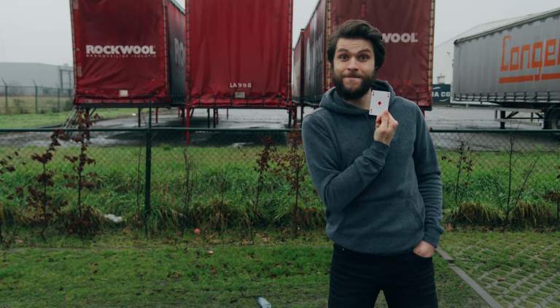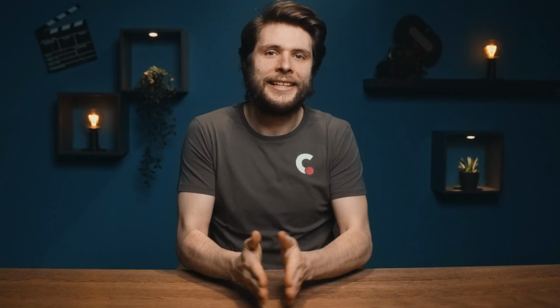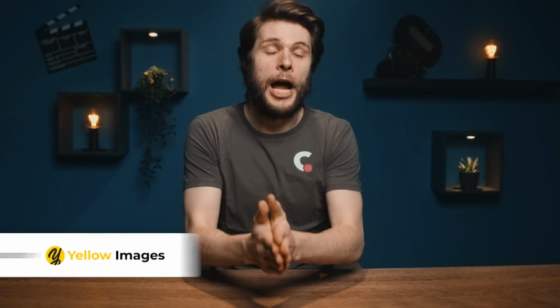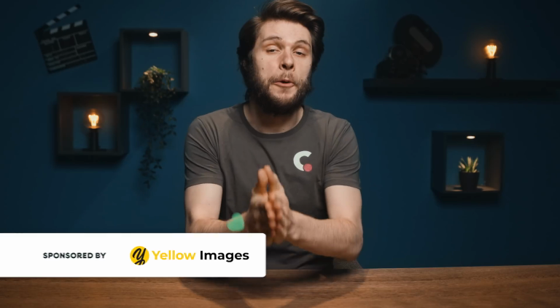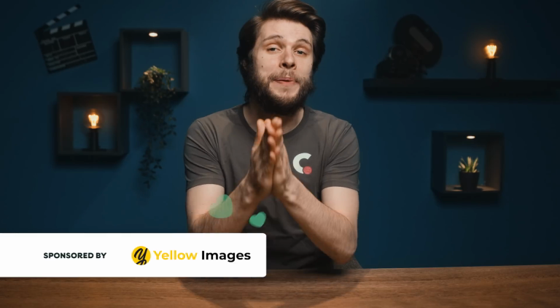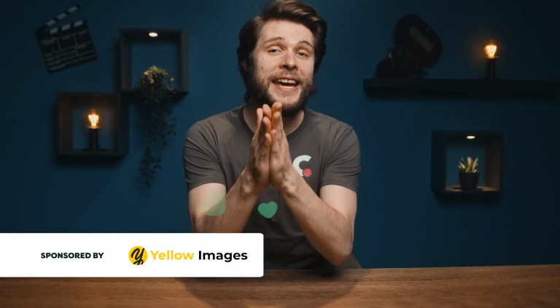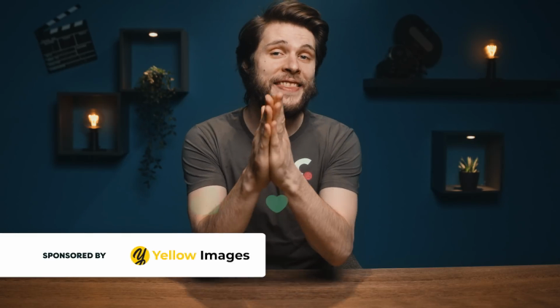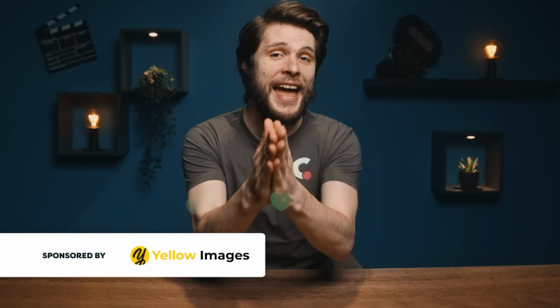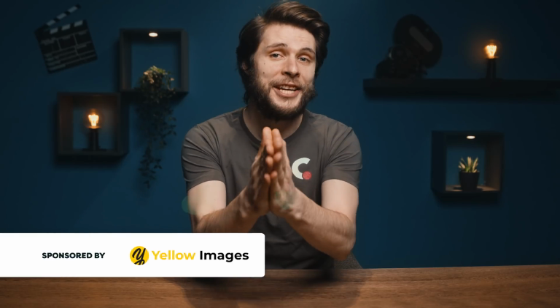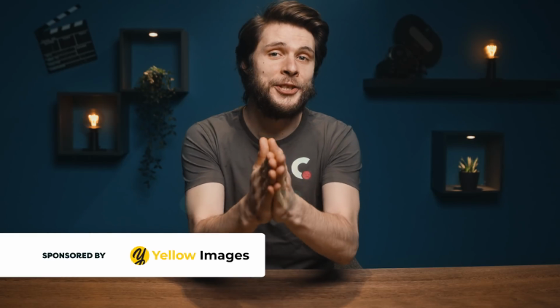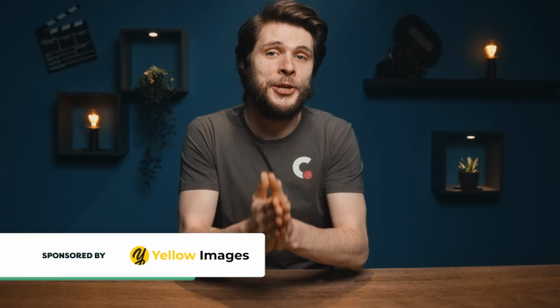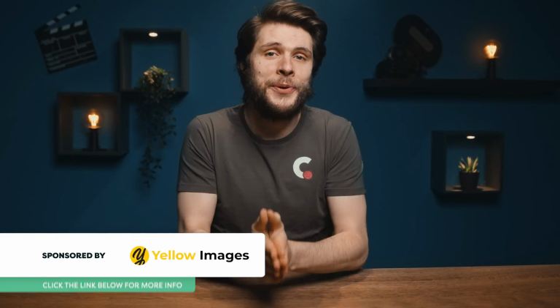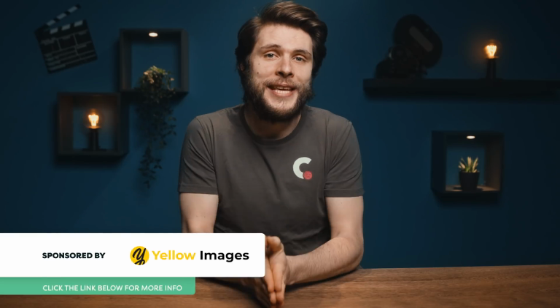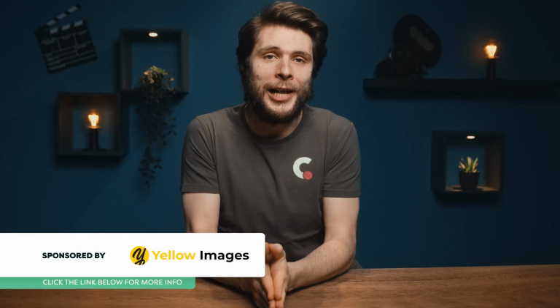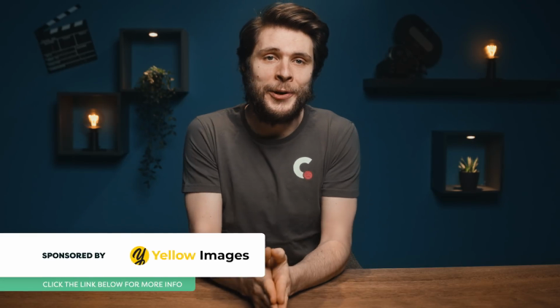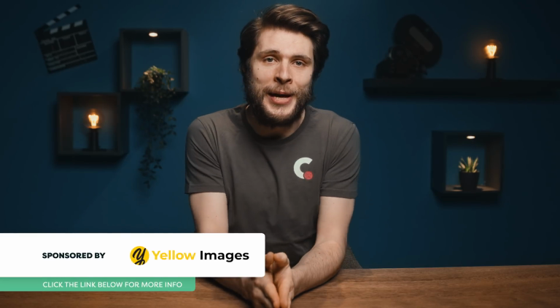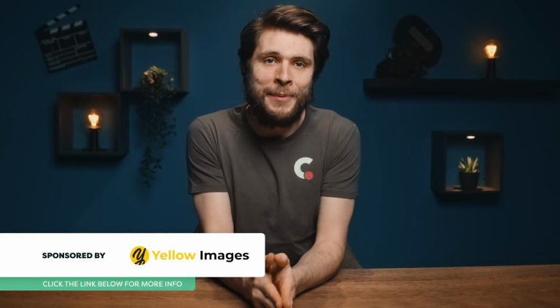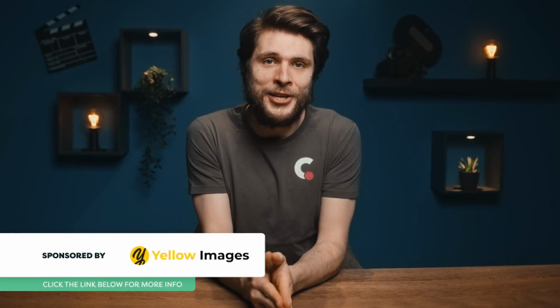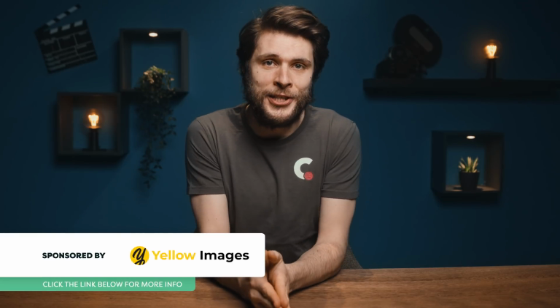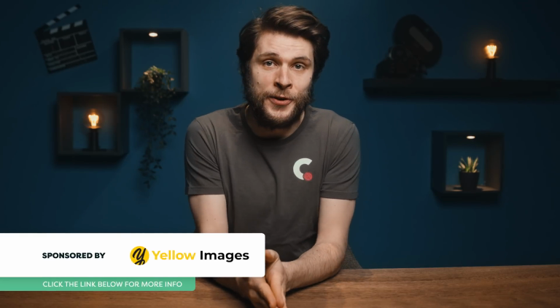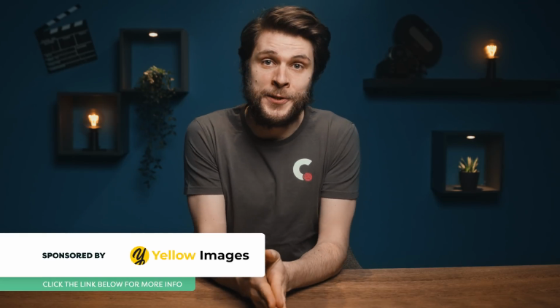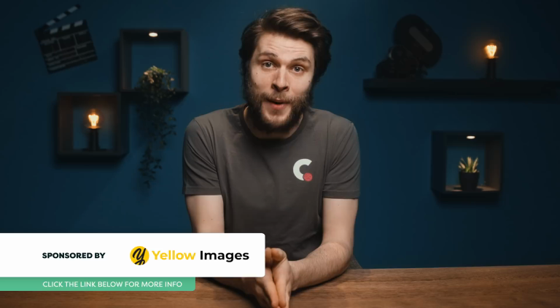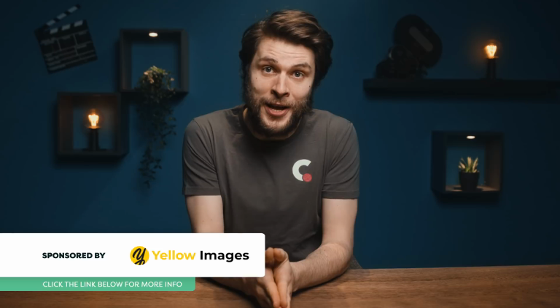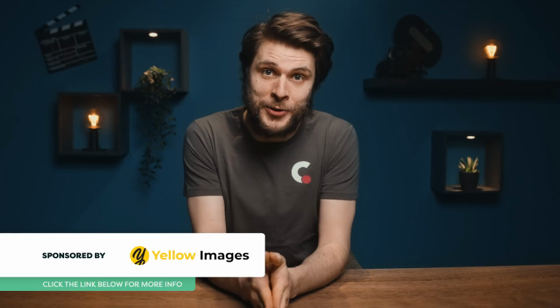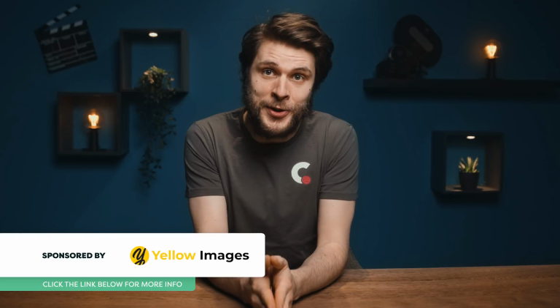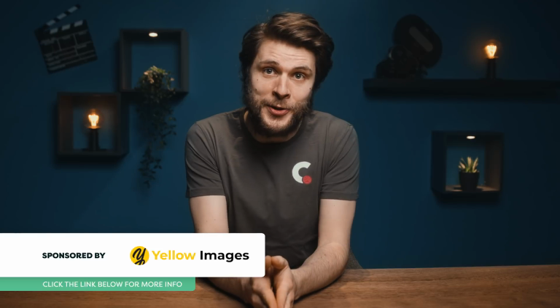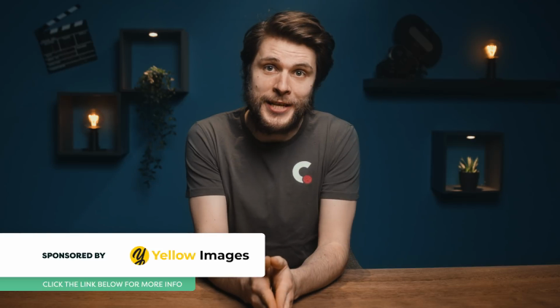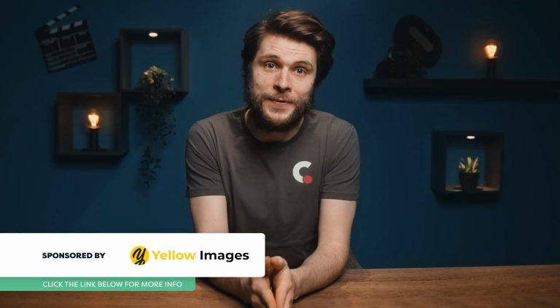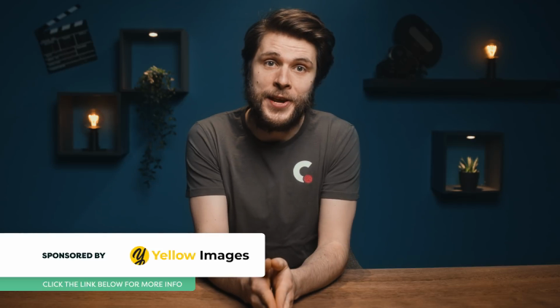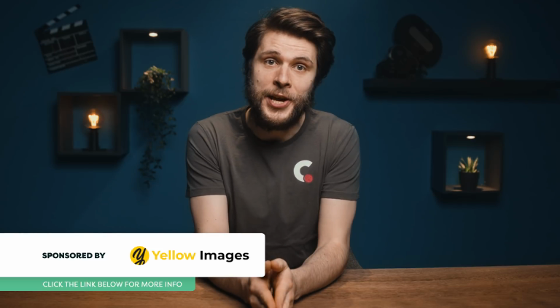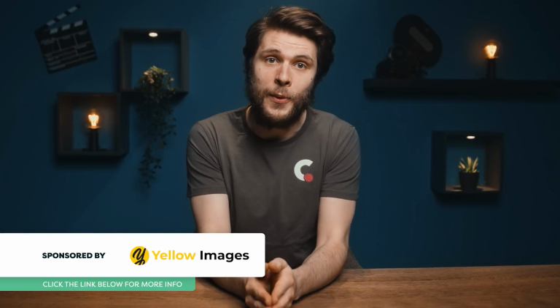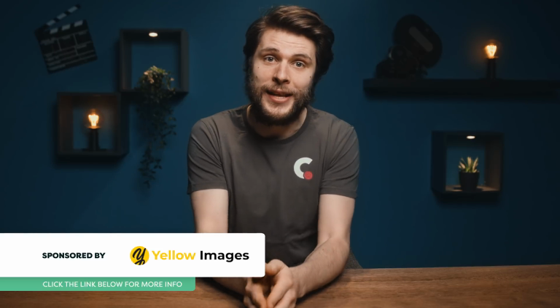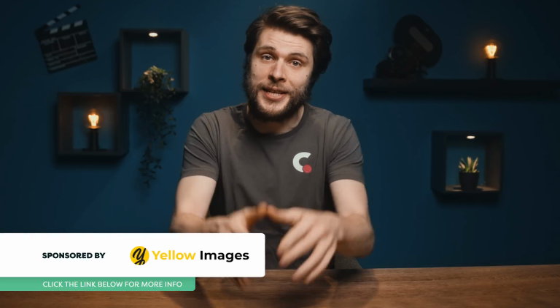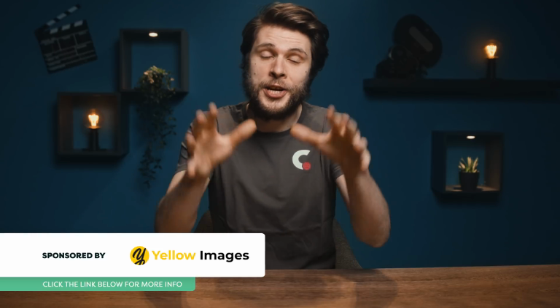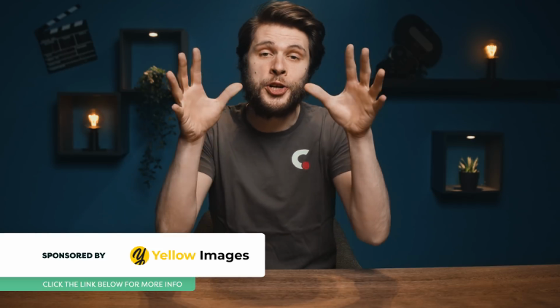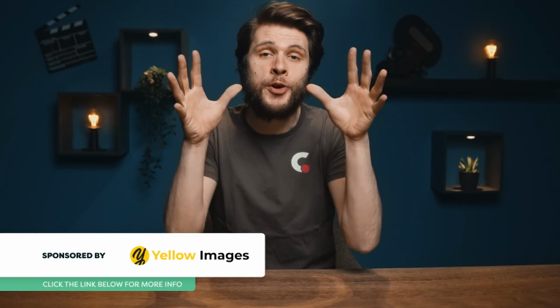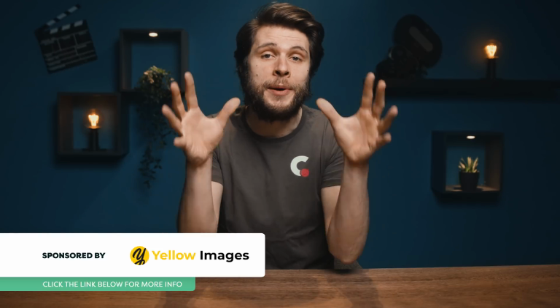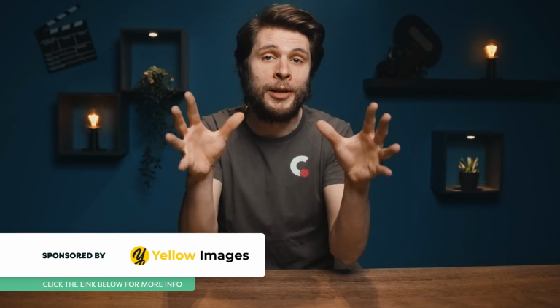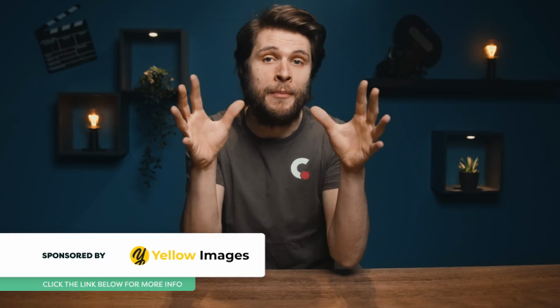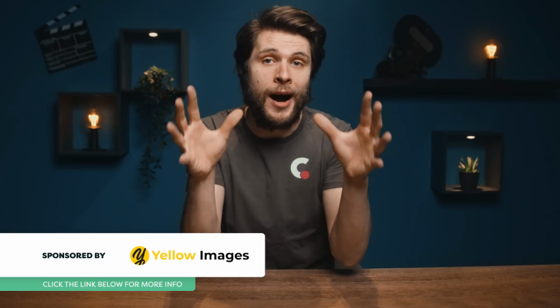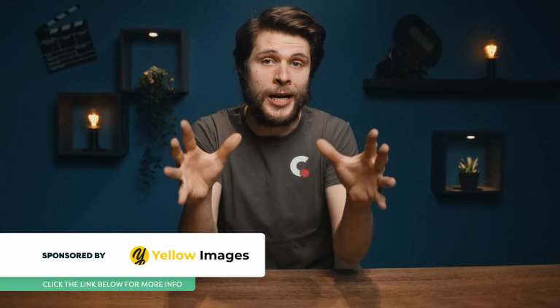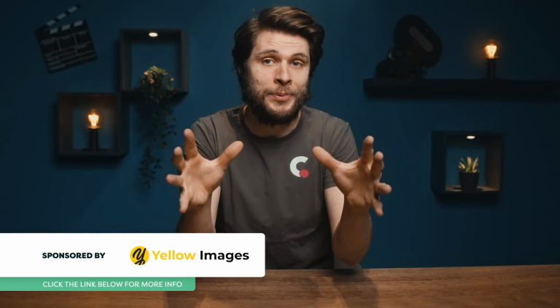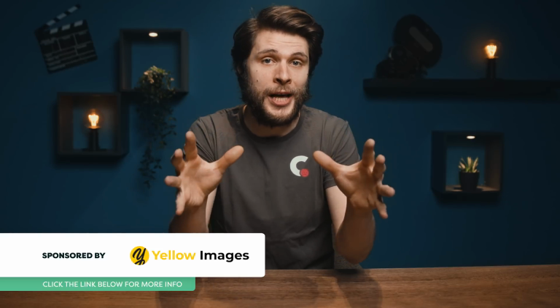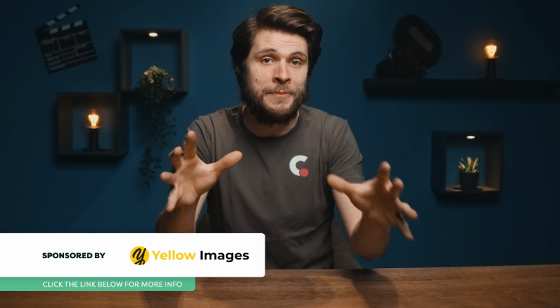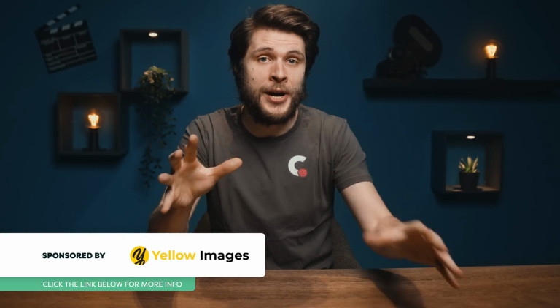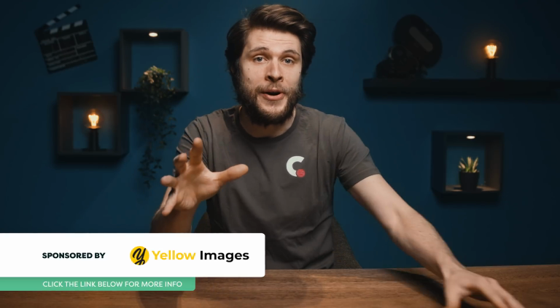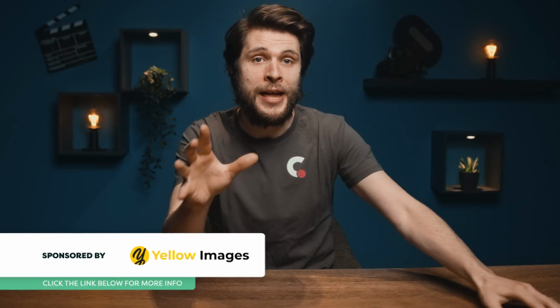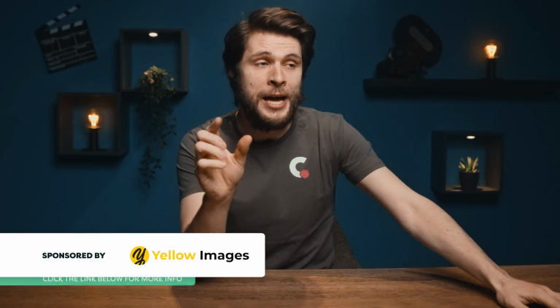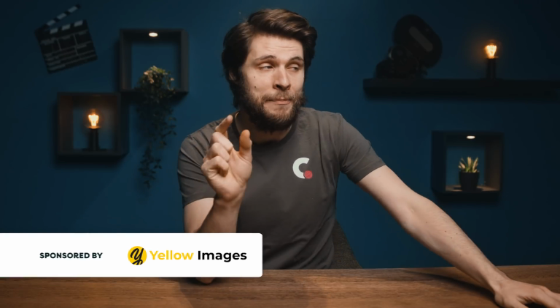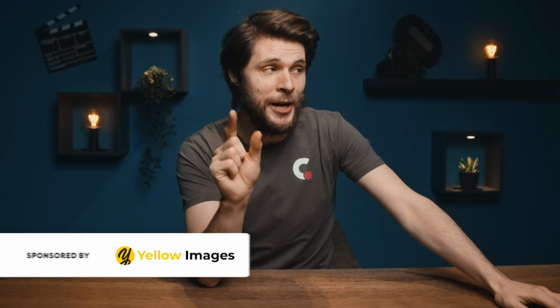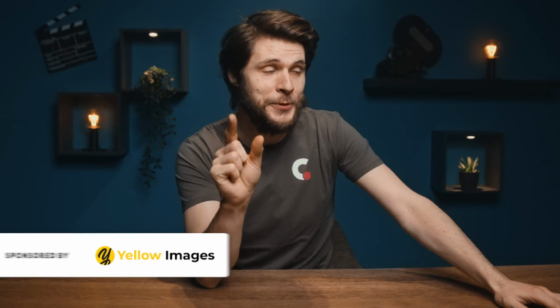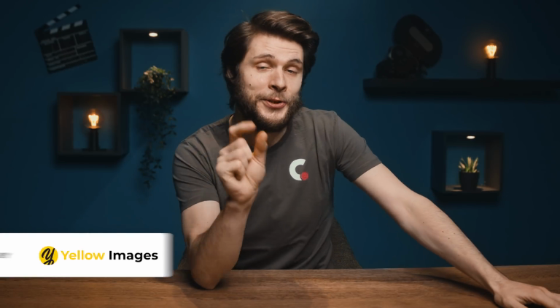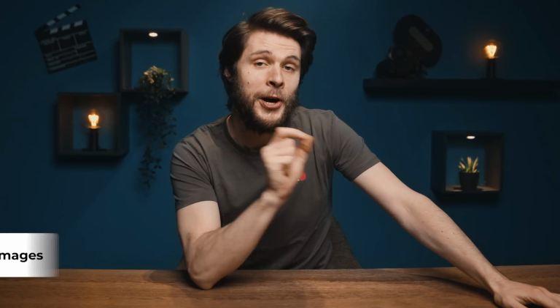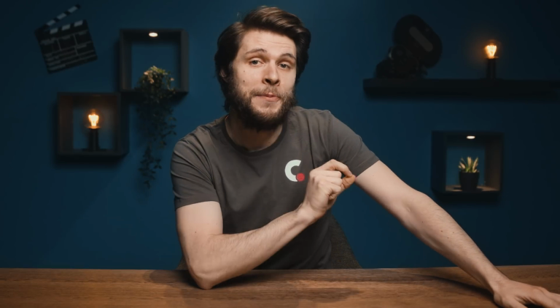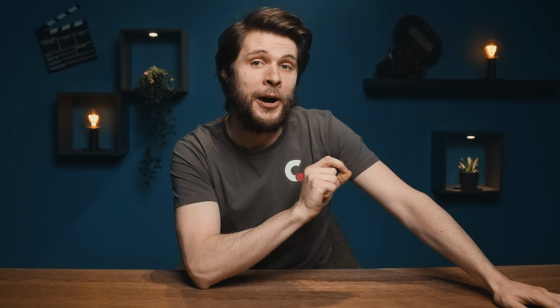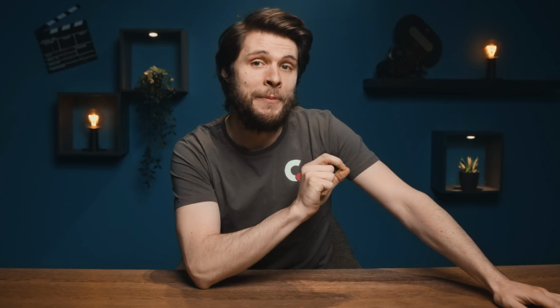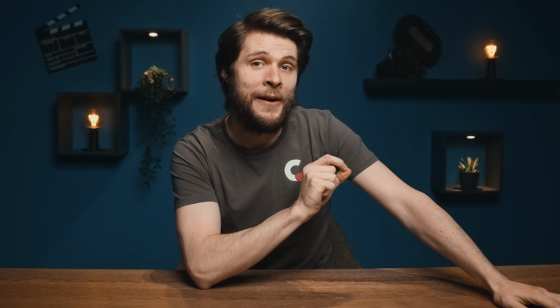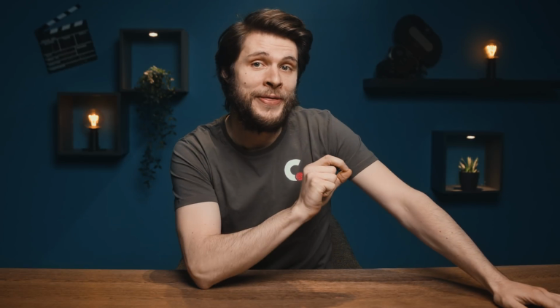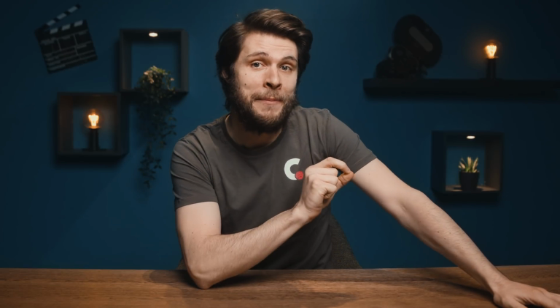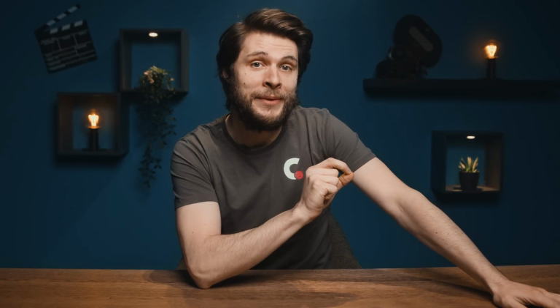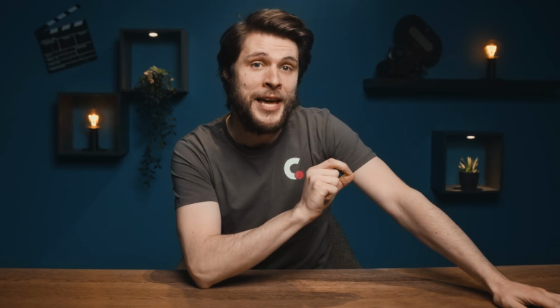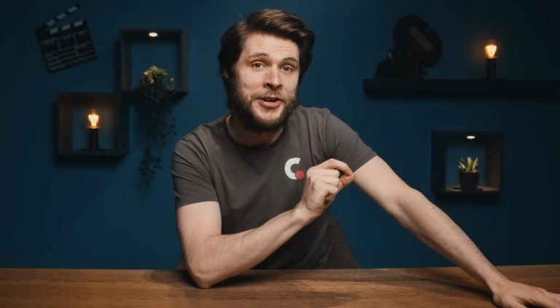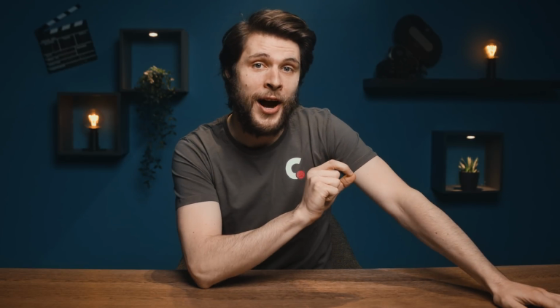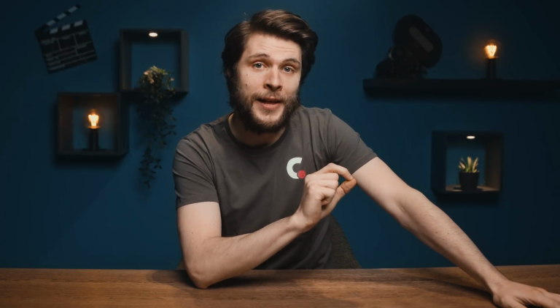Big thanks to Yellow Images for sponsoring today's video. It's an incredible mock-up library, but we'll talk more about them later on.